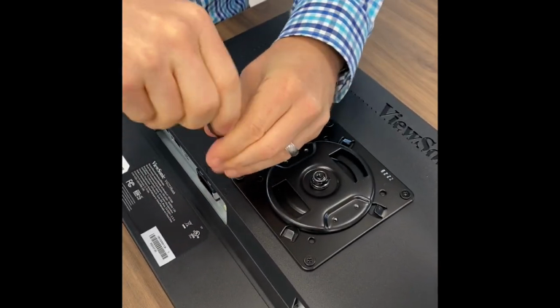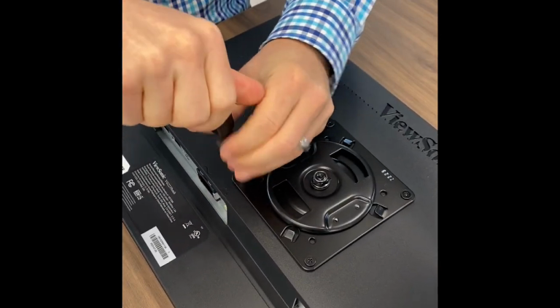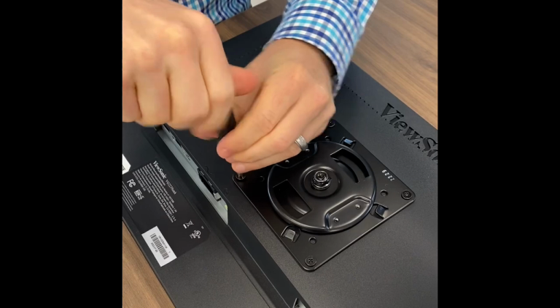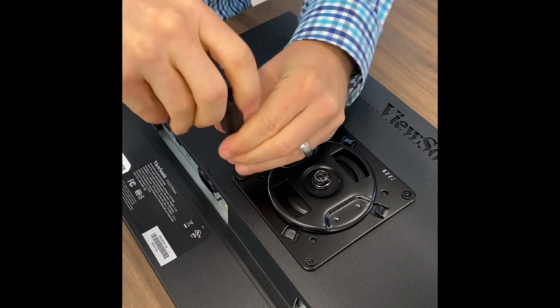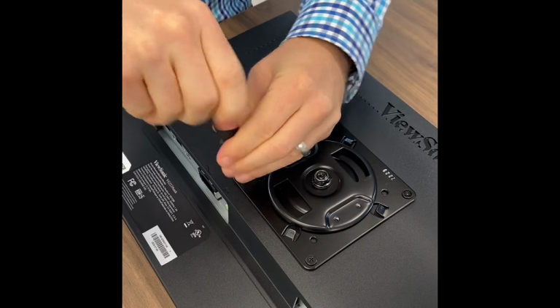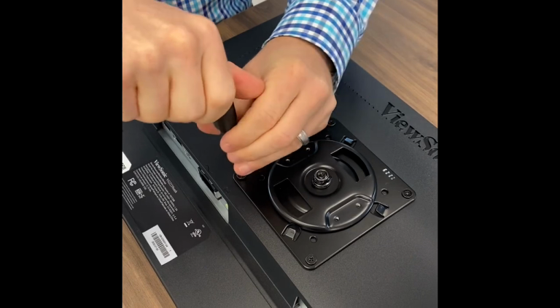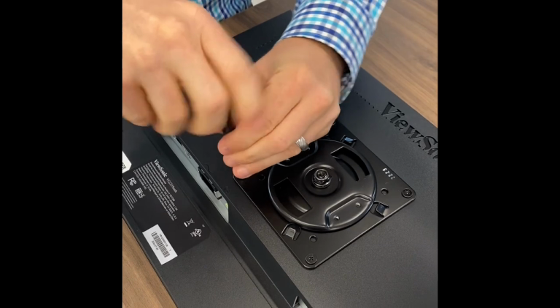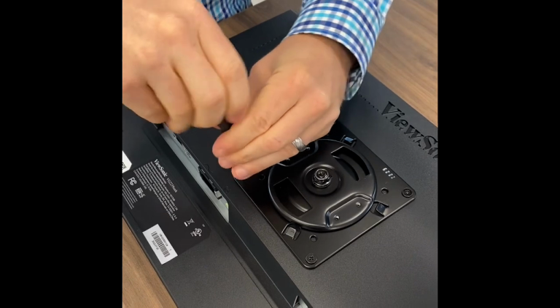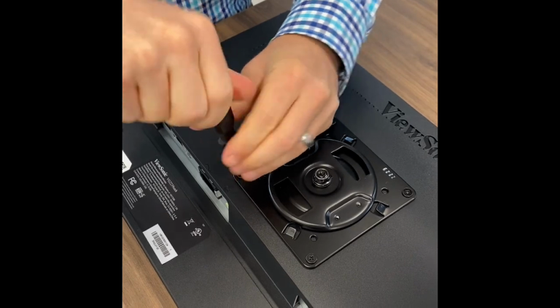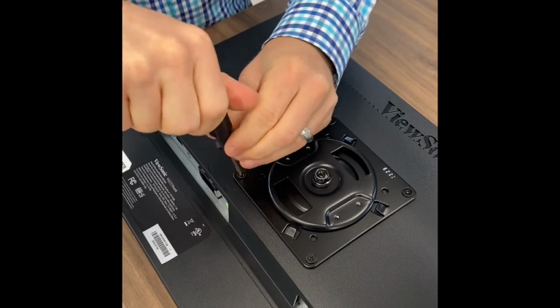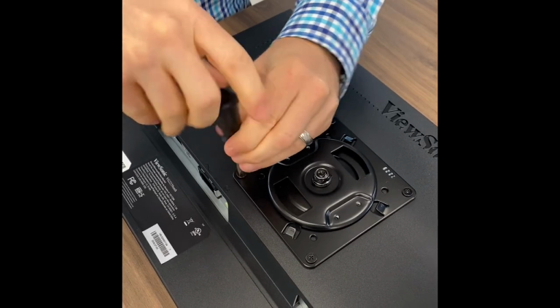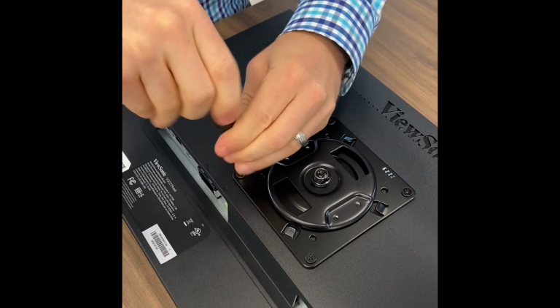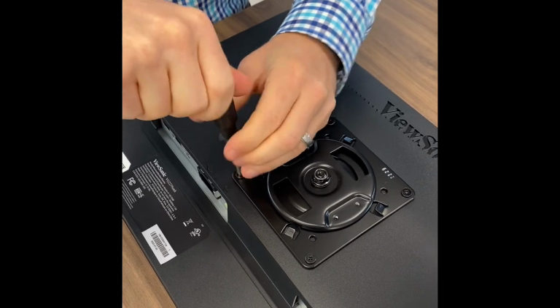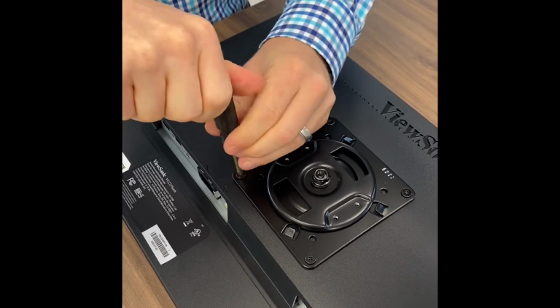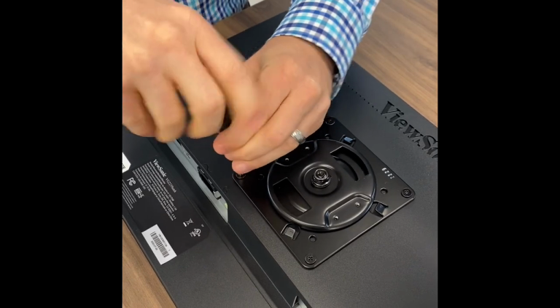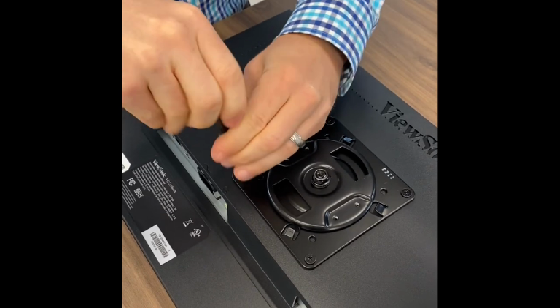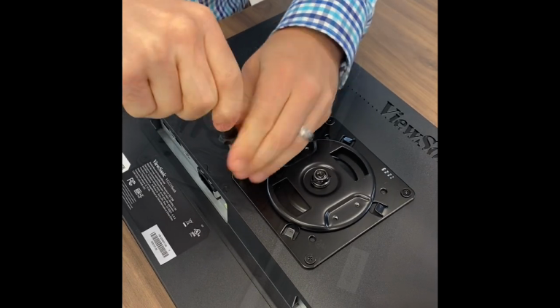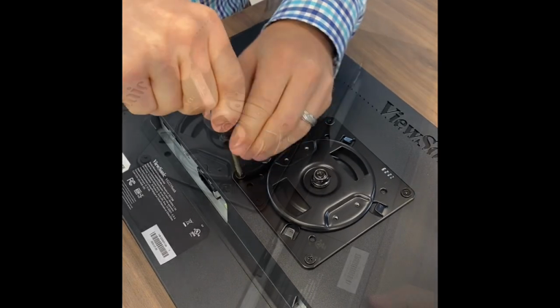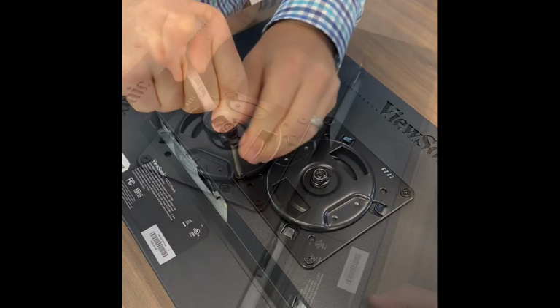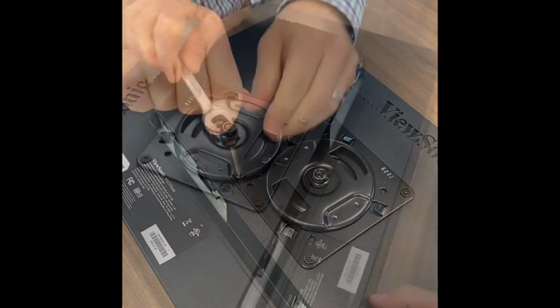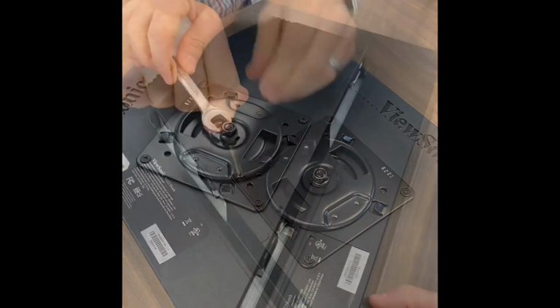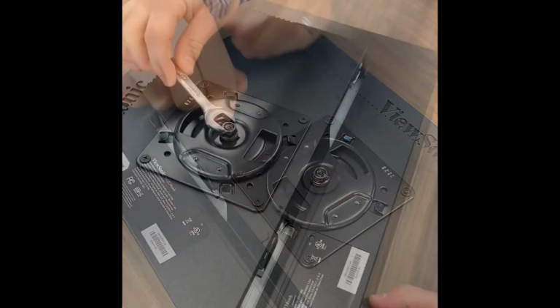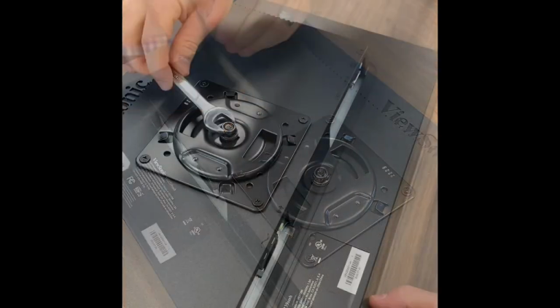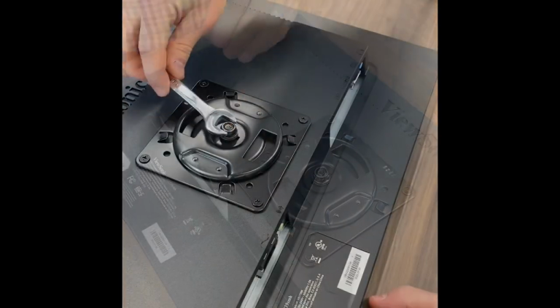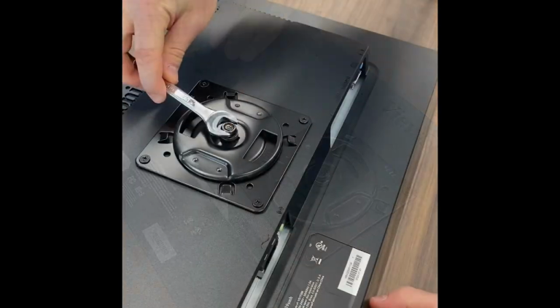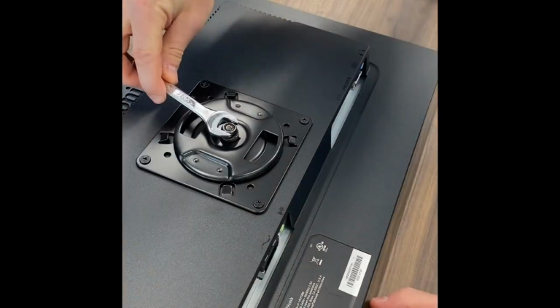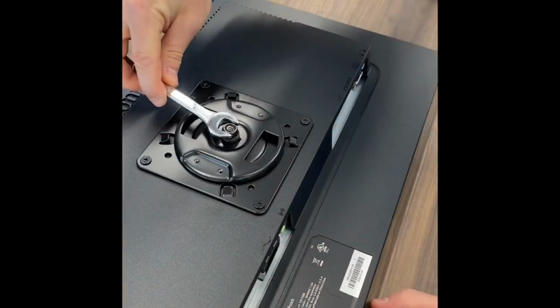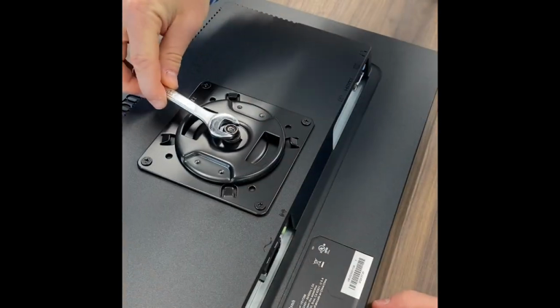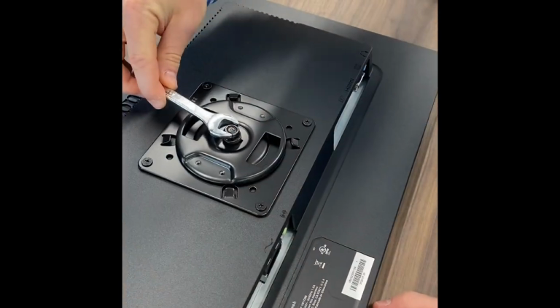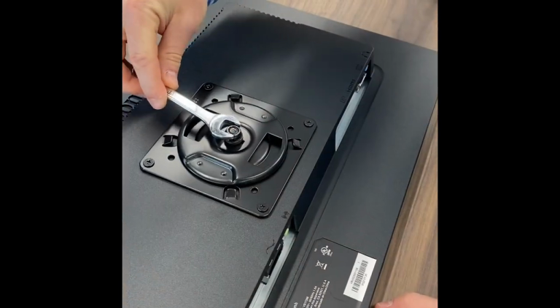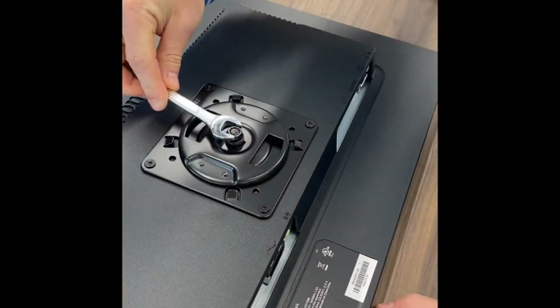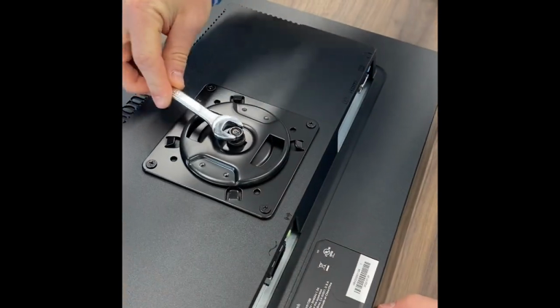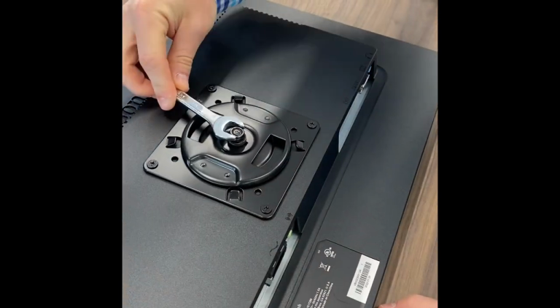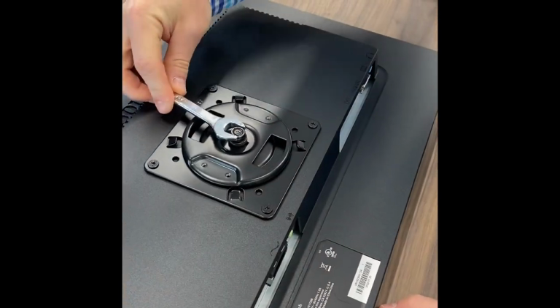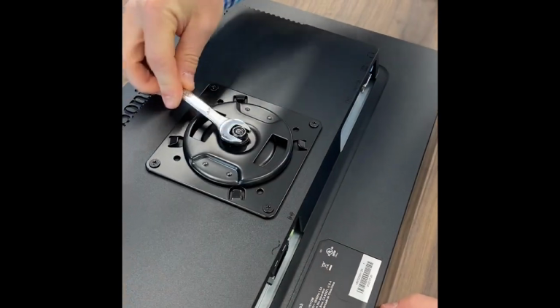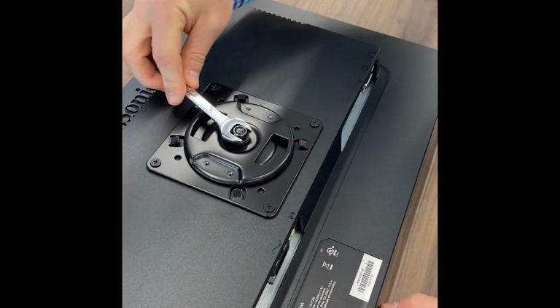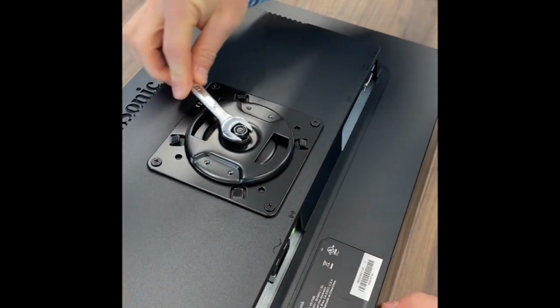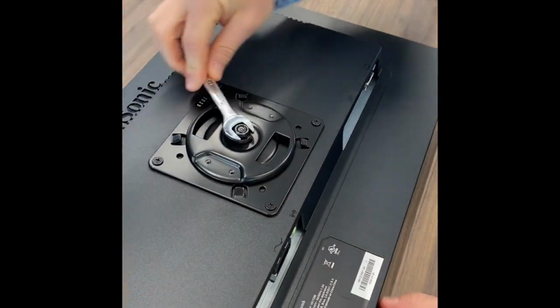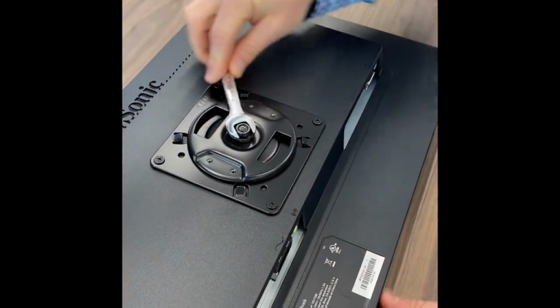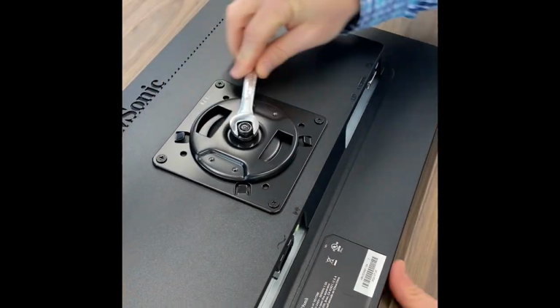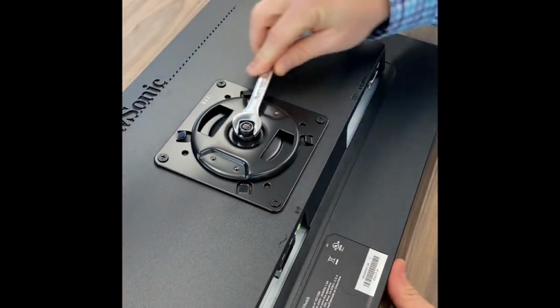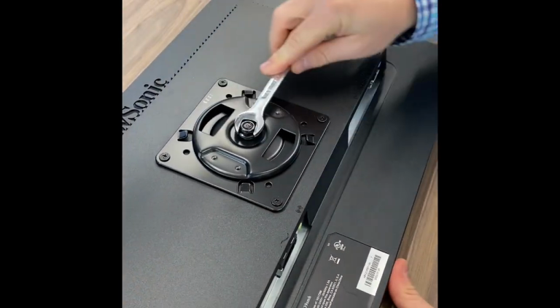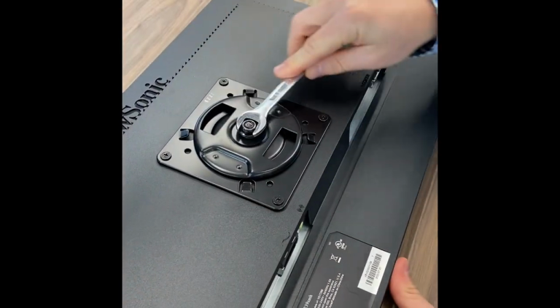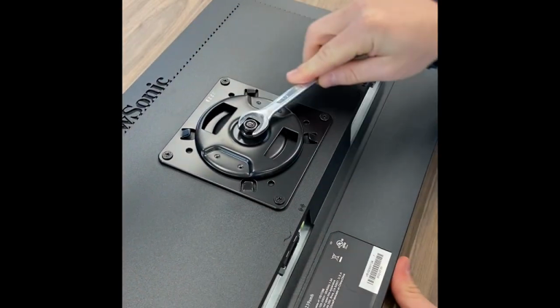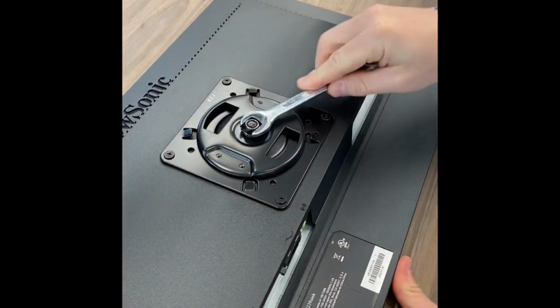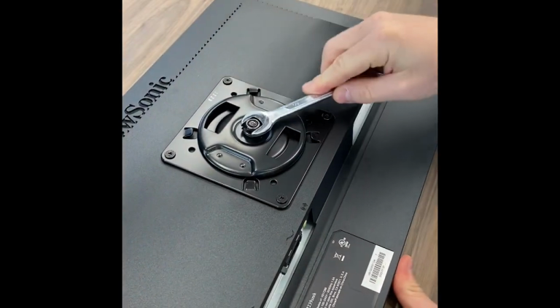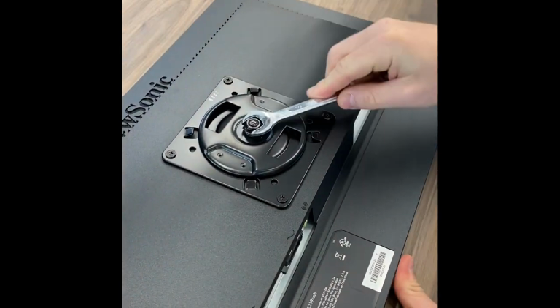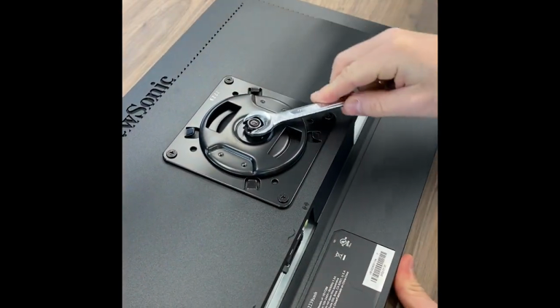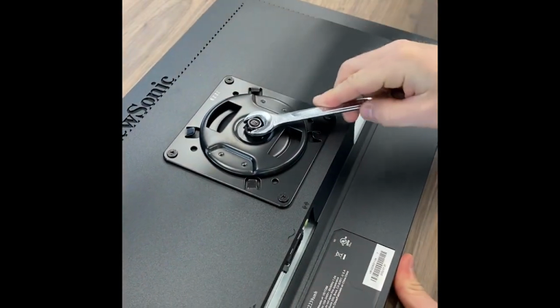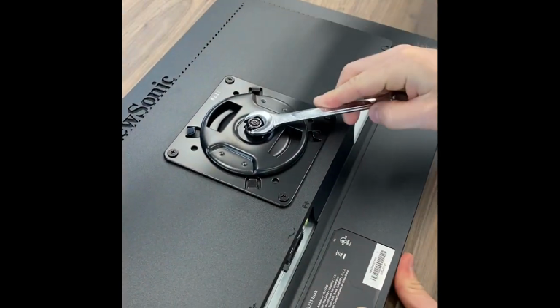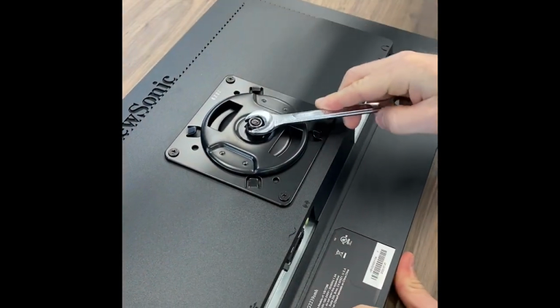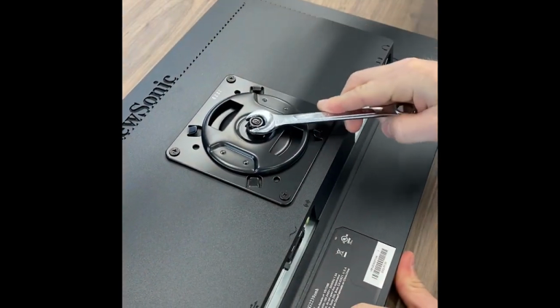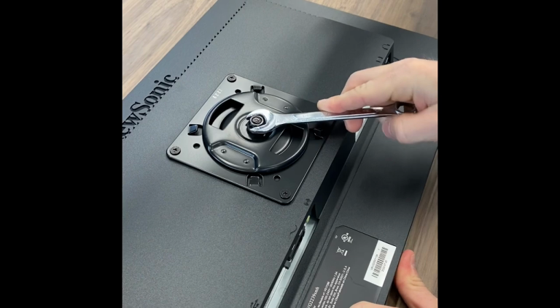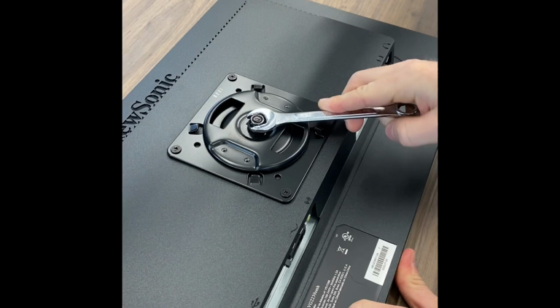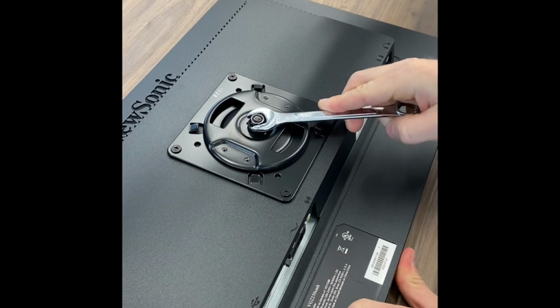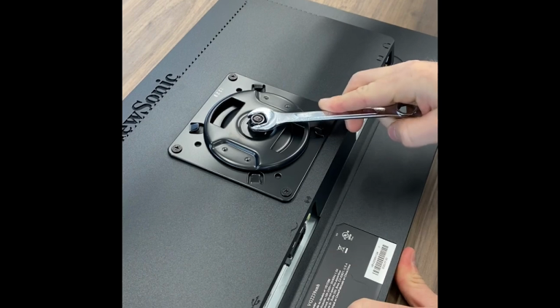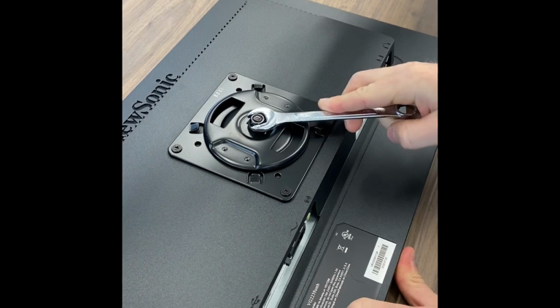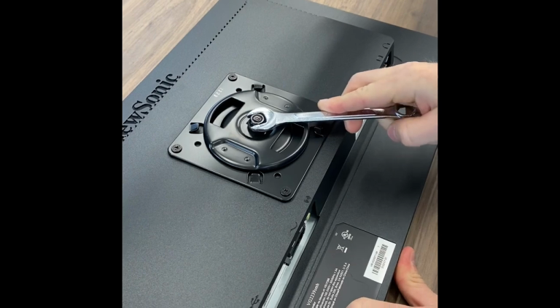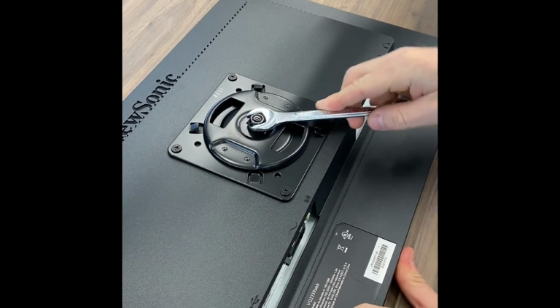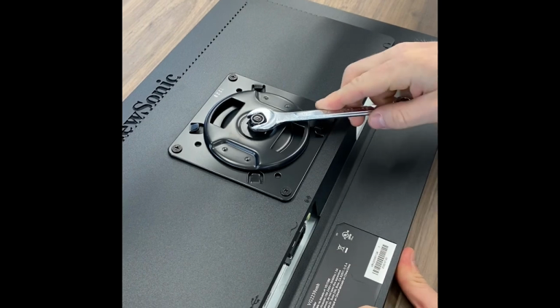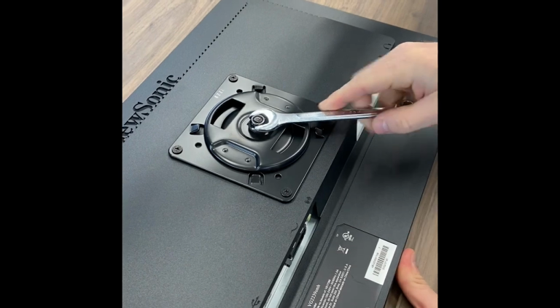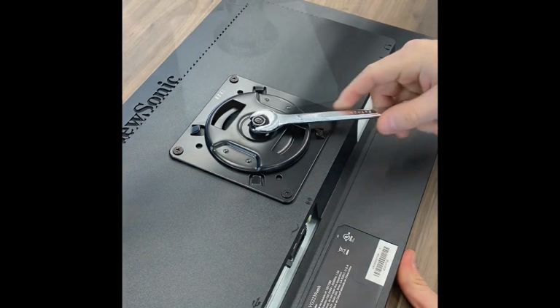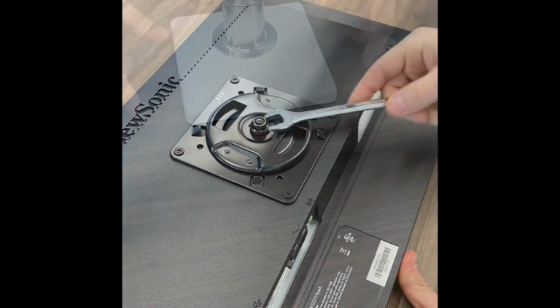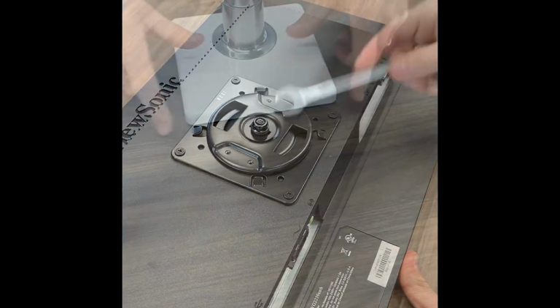Next, ensure that the bolt on the VESA plate is tight to avoid the screen shifting or pivoting on the crossbar once mounted.